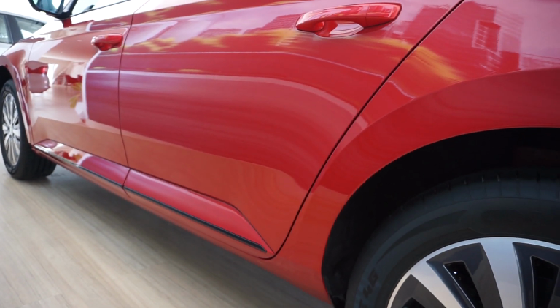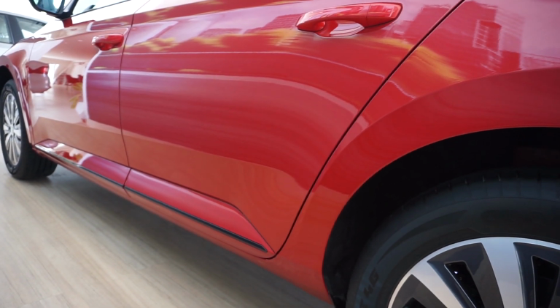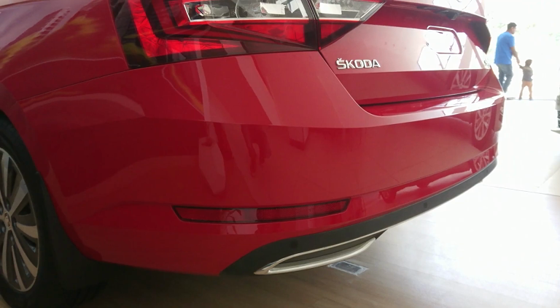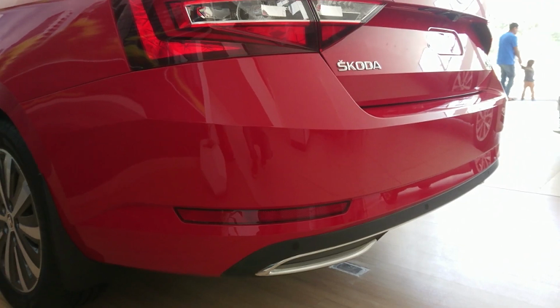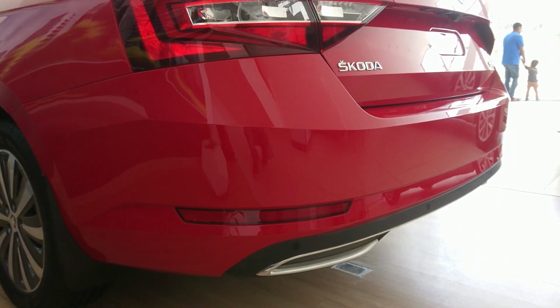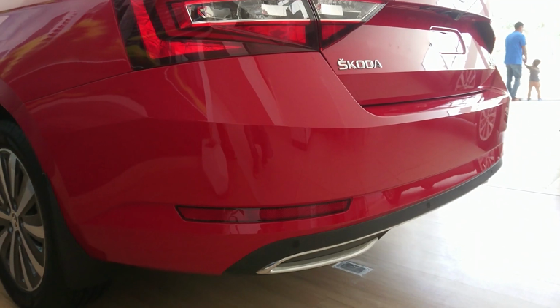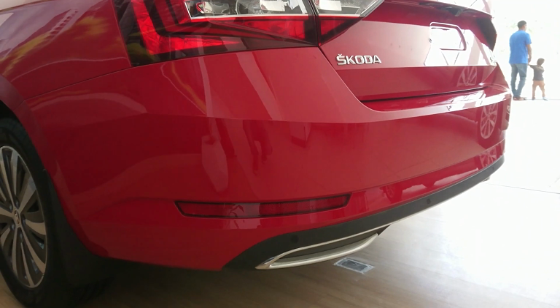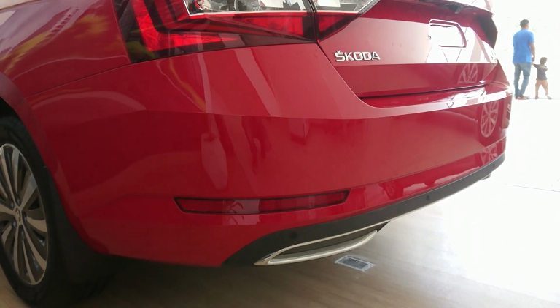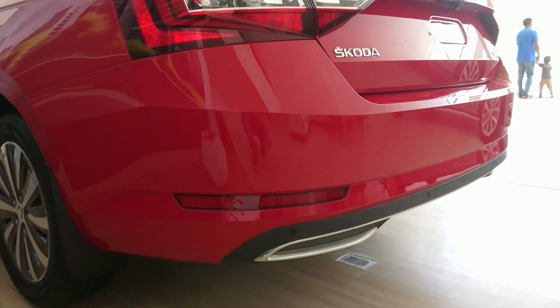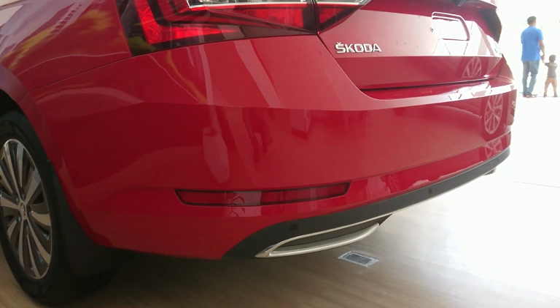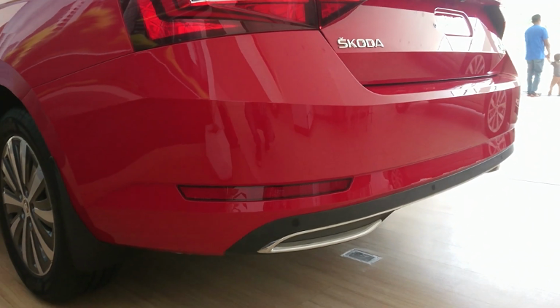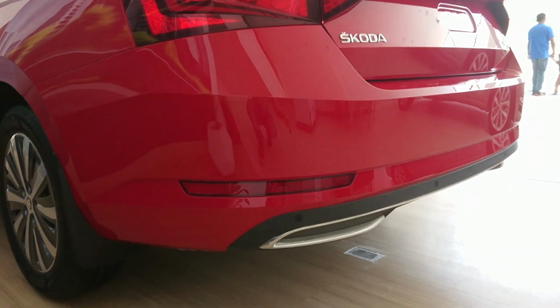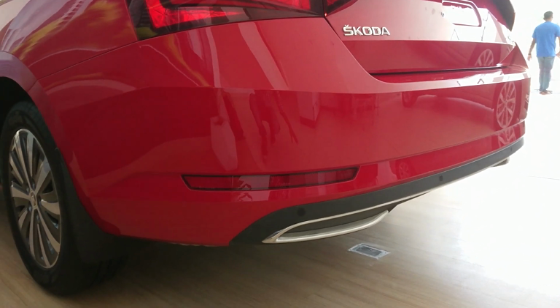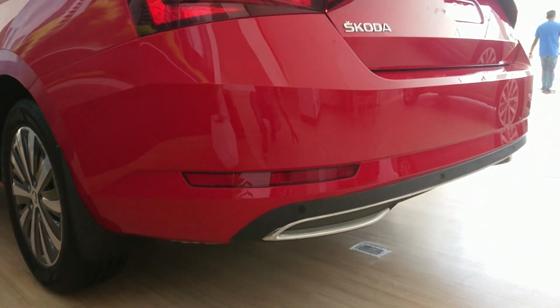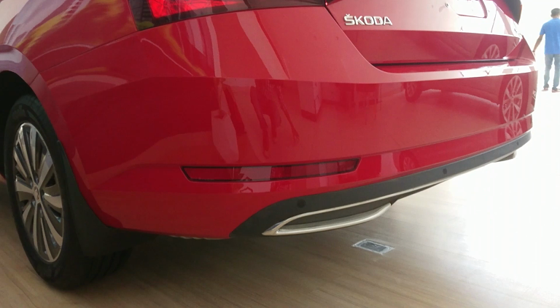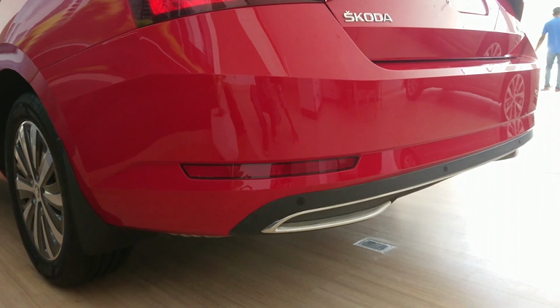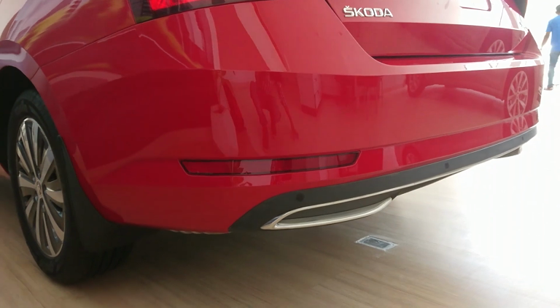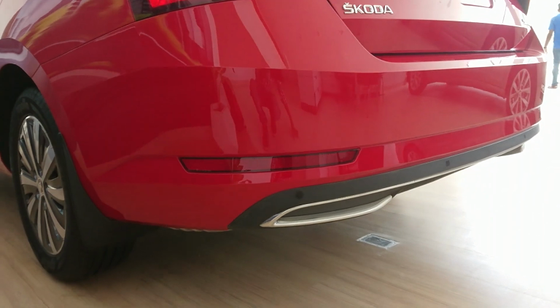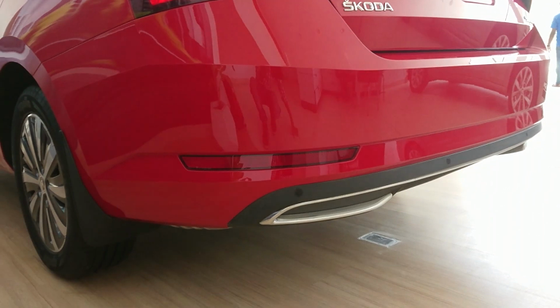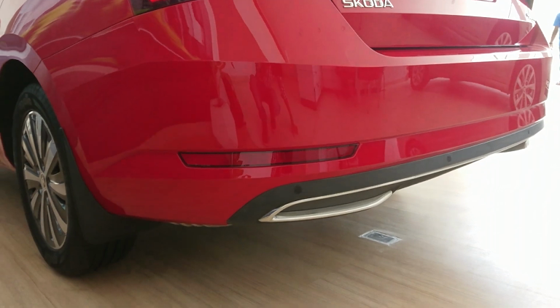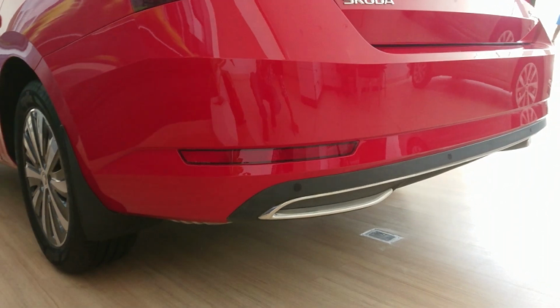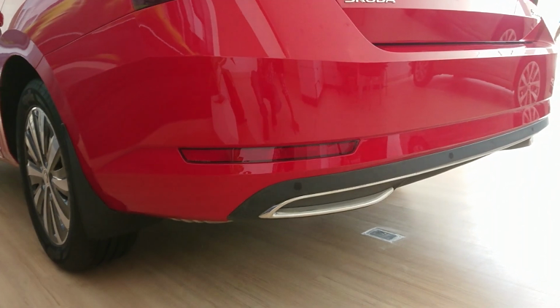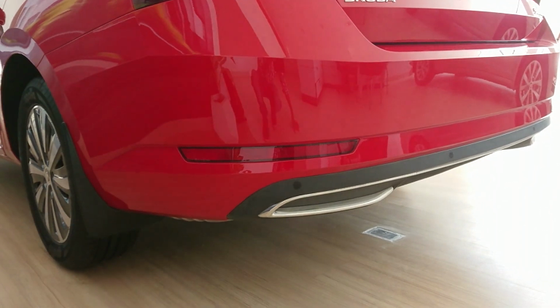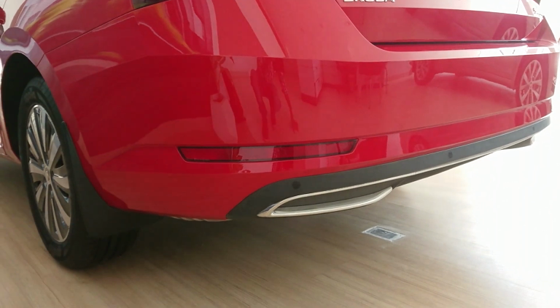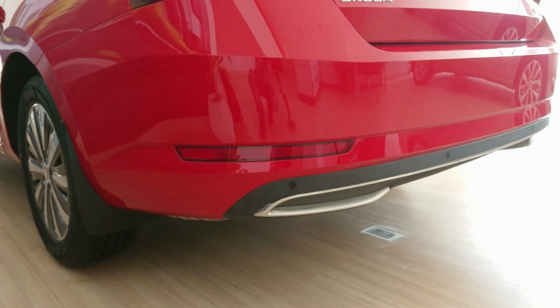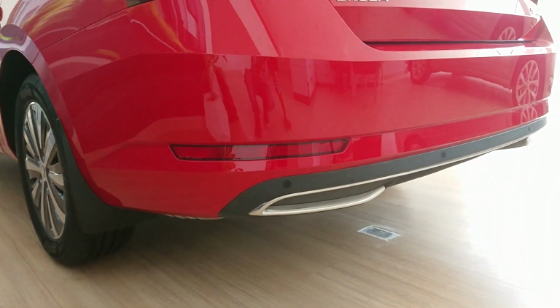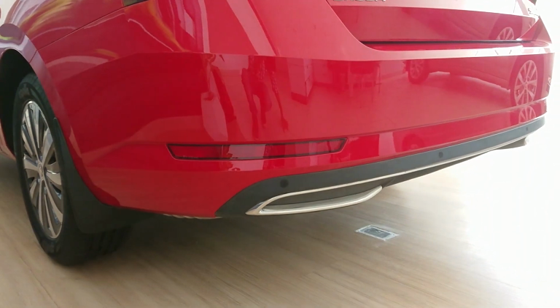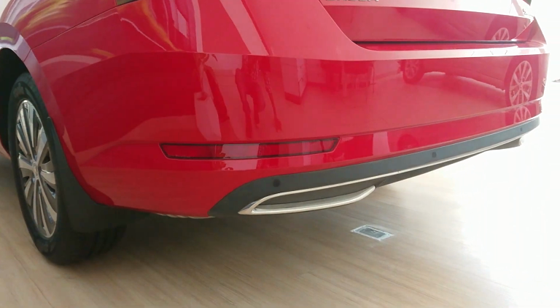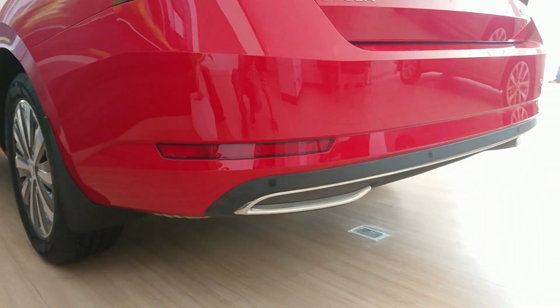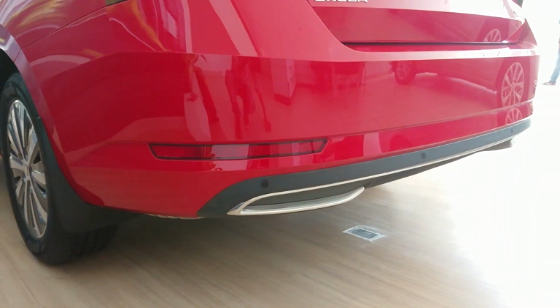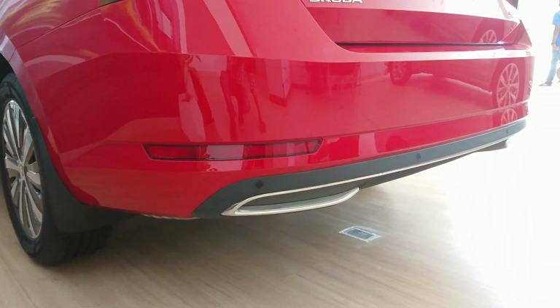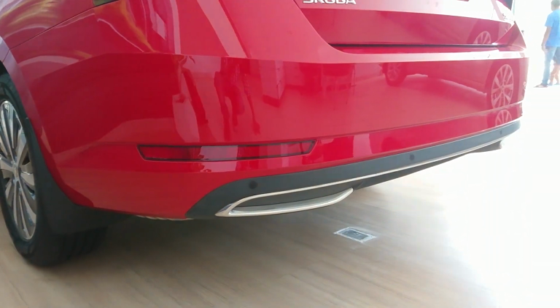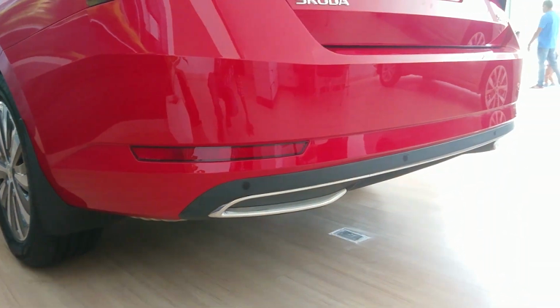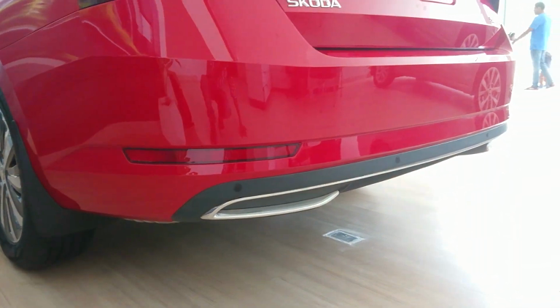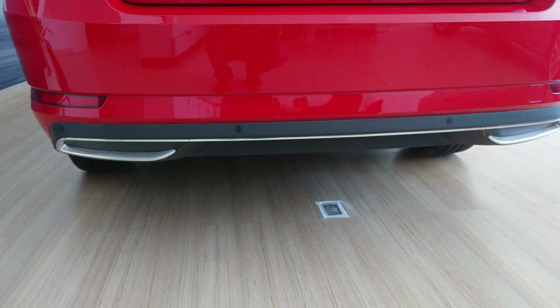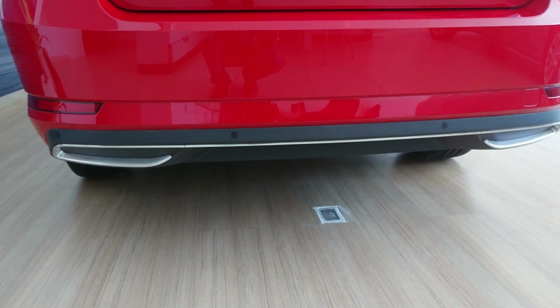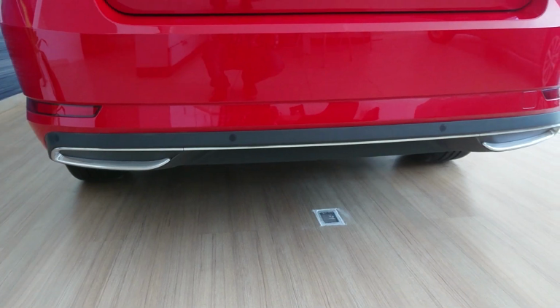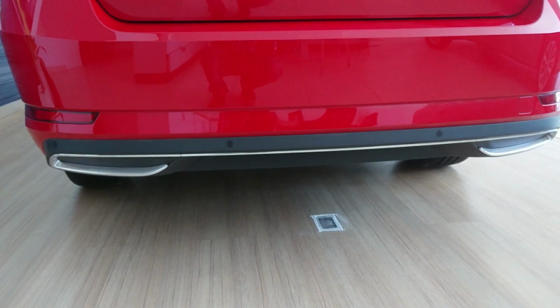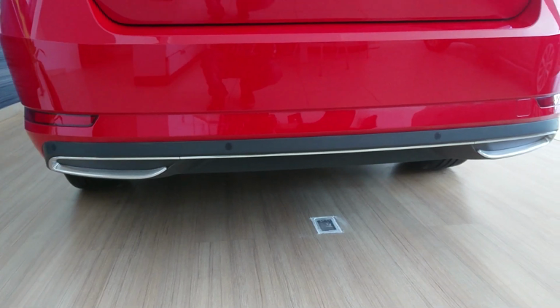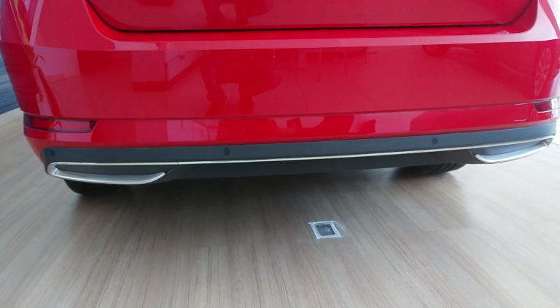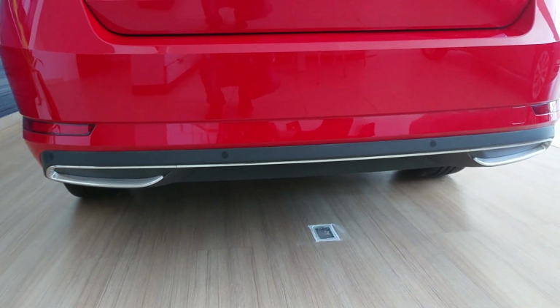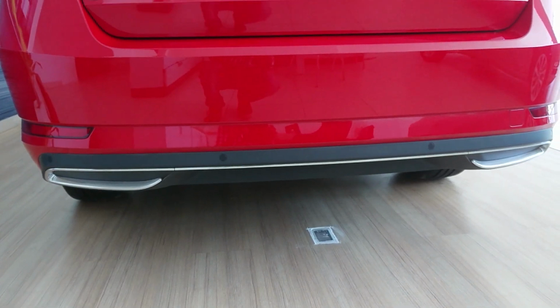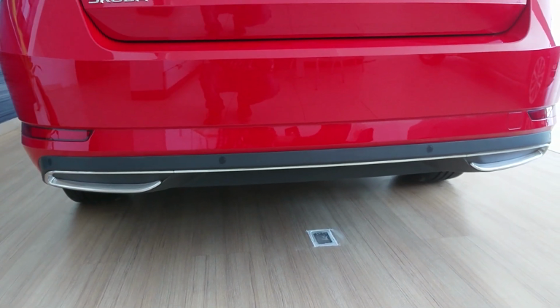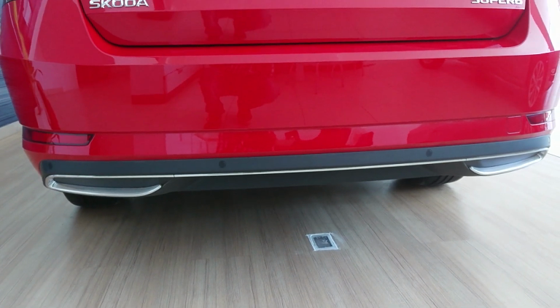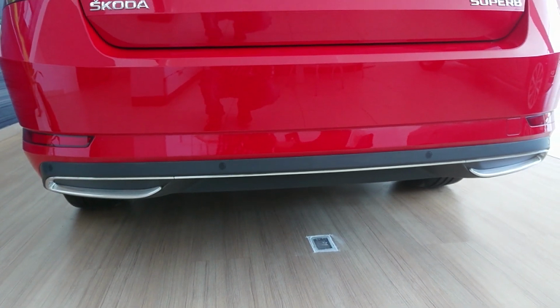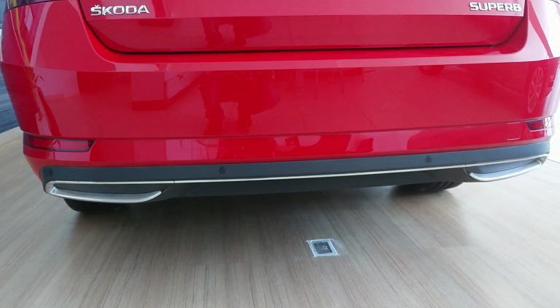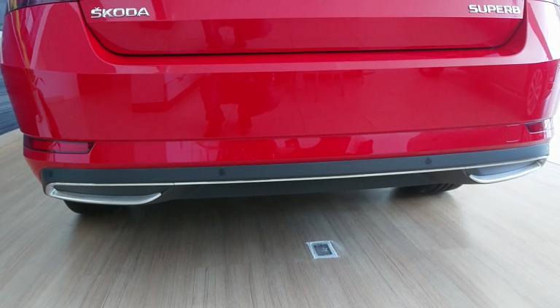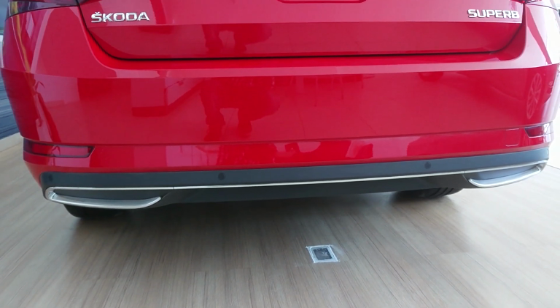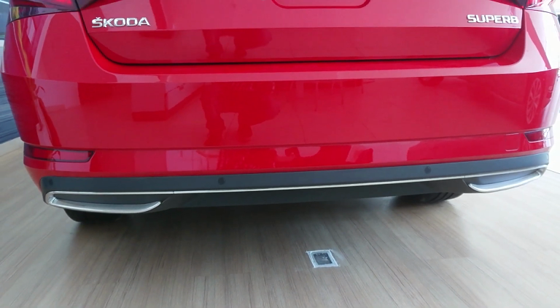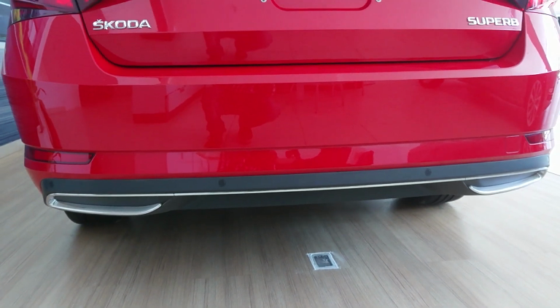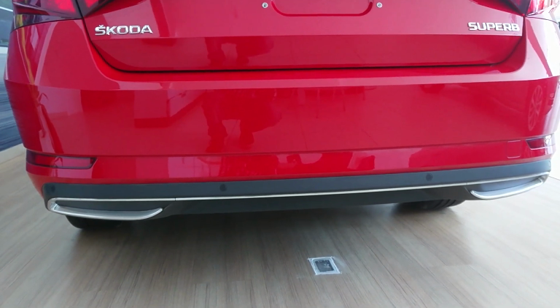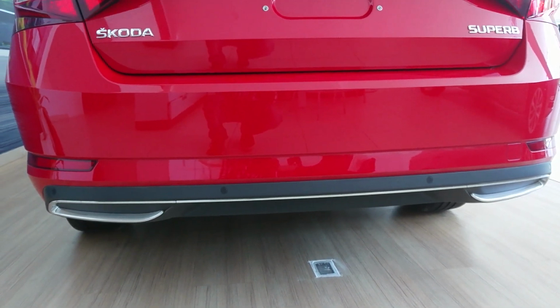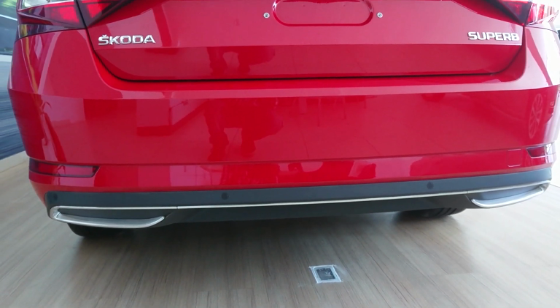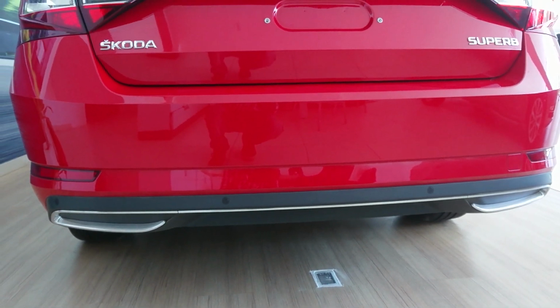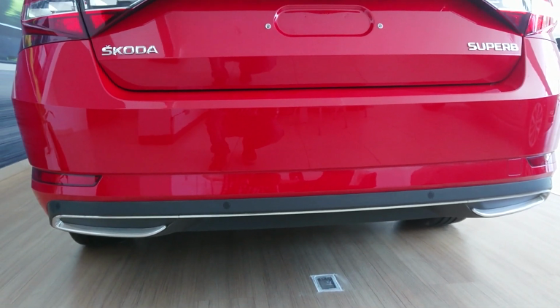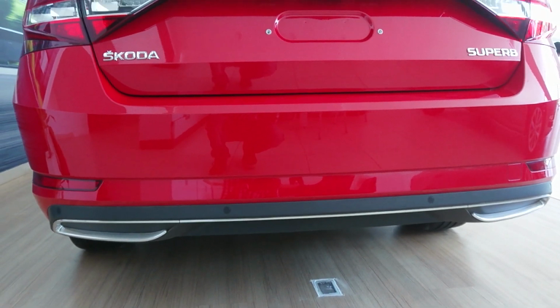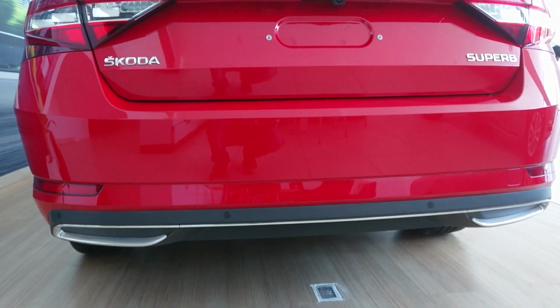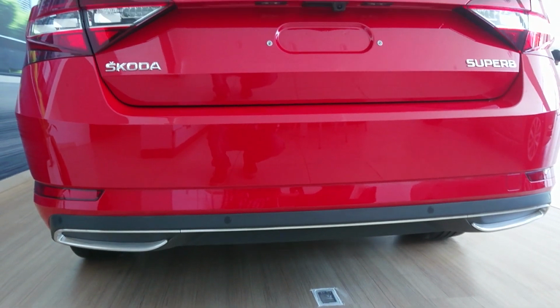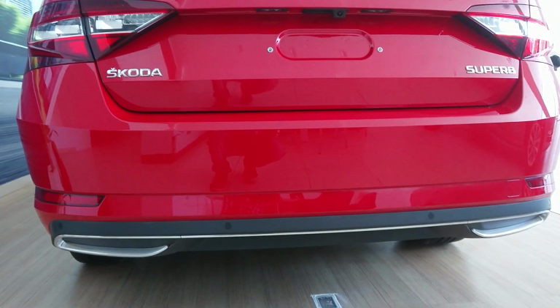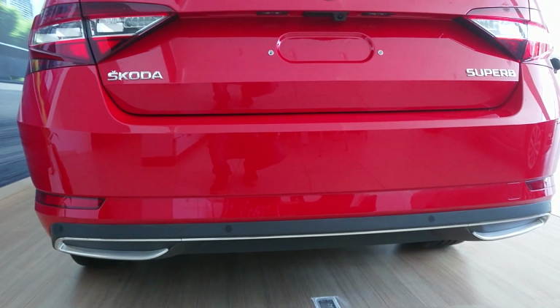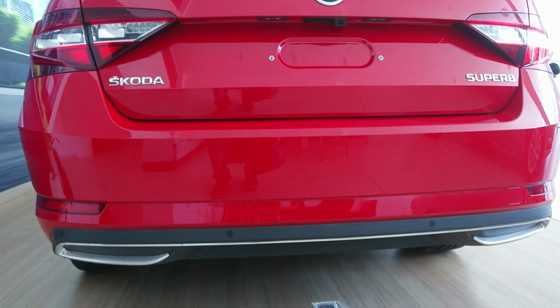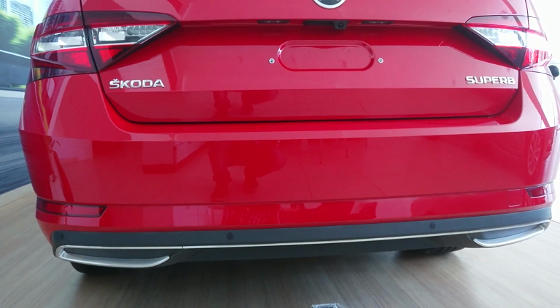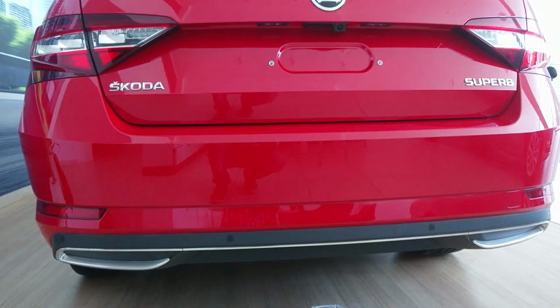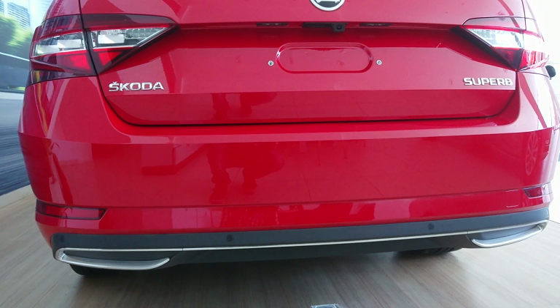Another thing I'm not a huge fan of are these fake exhaust tips. I have no idea why anyone would want that.